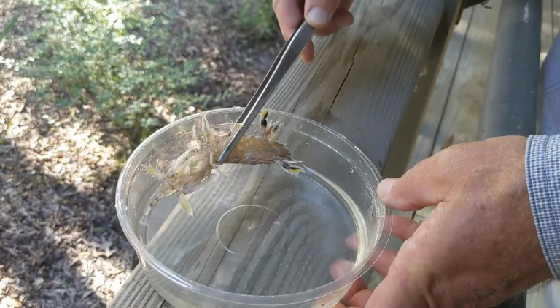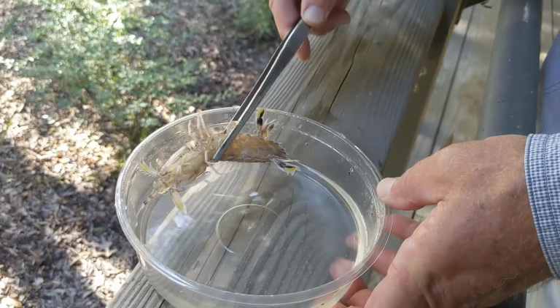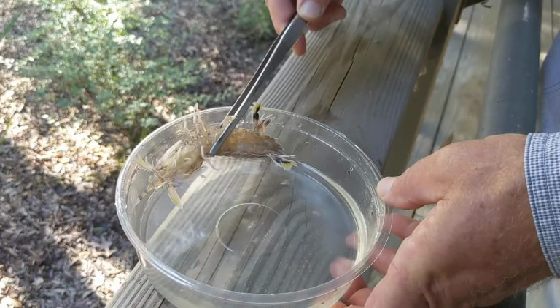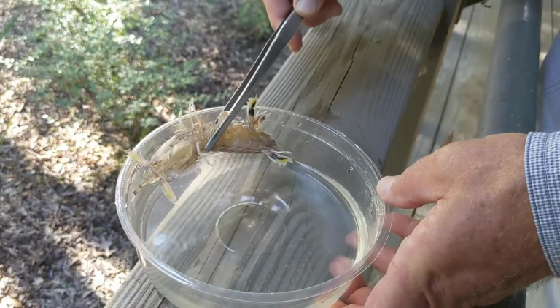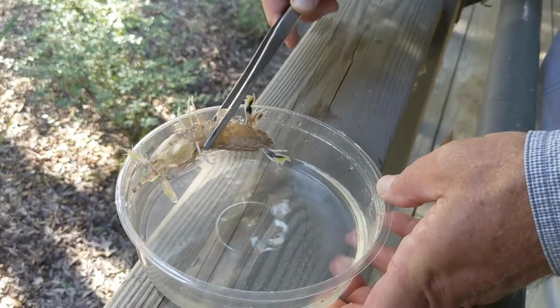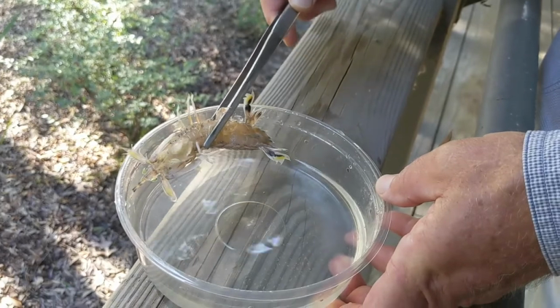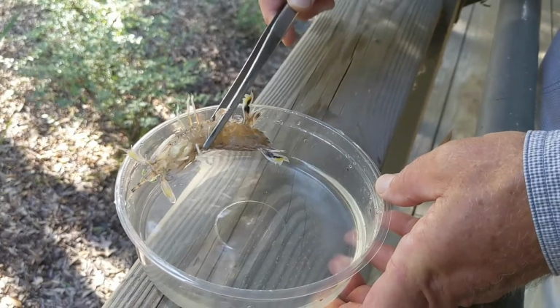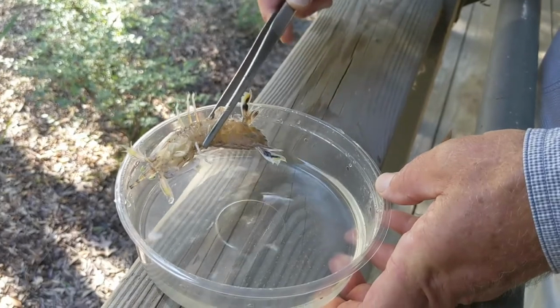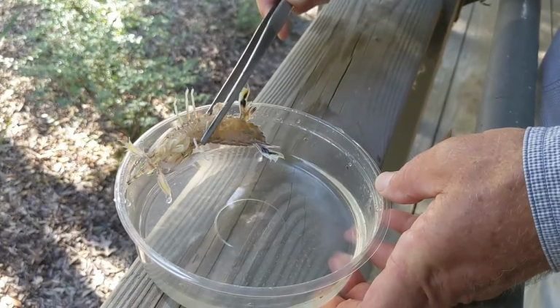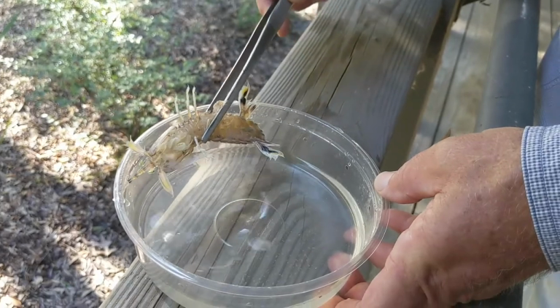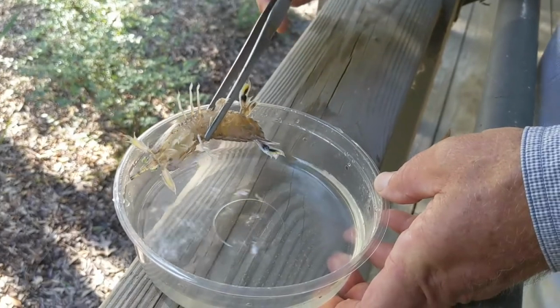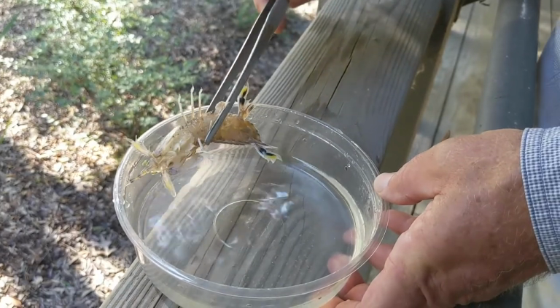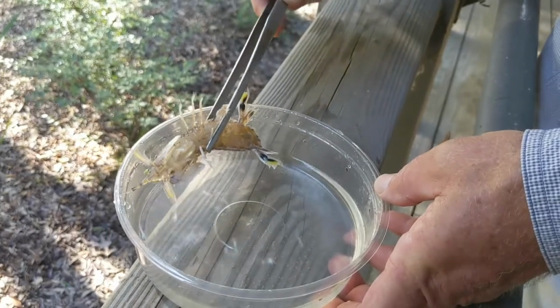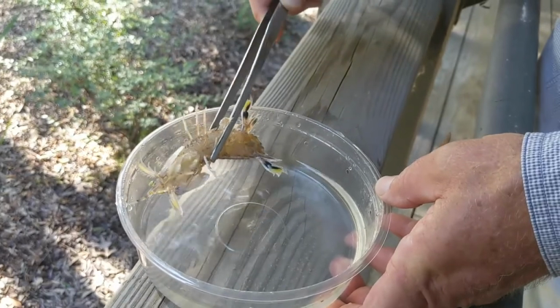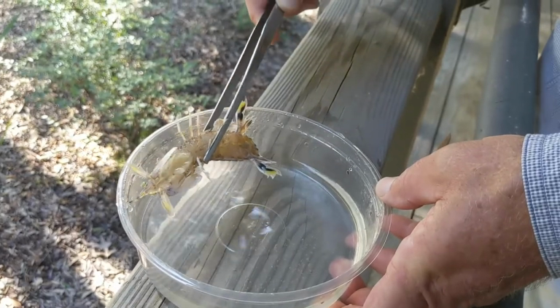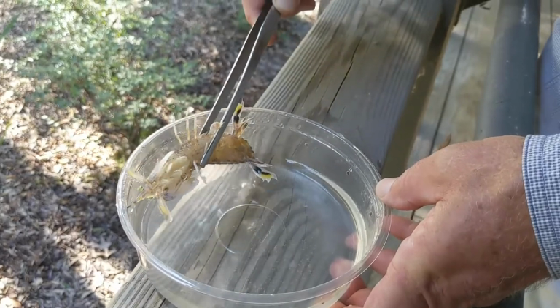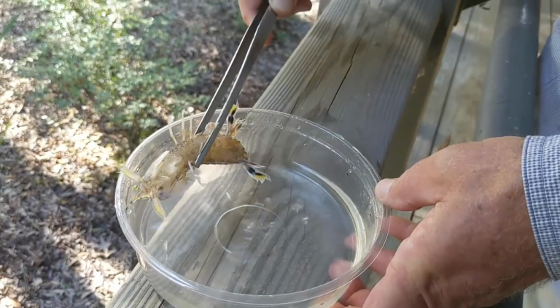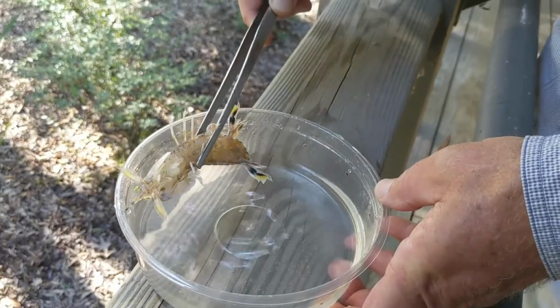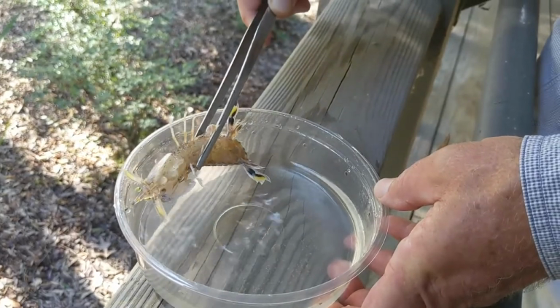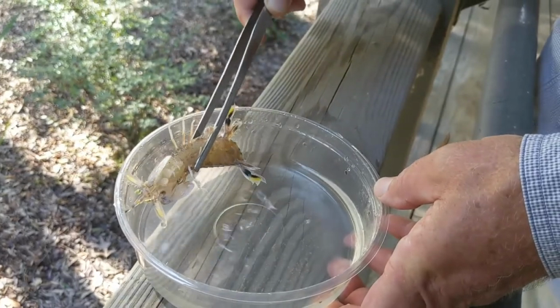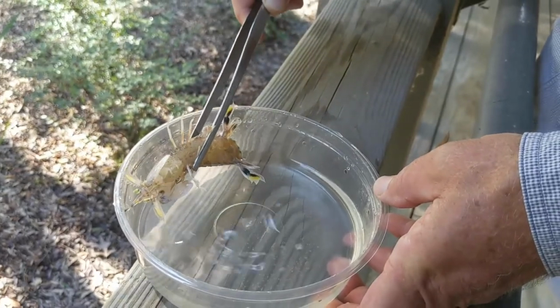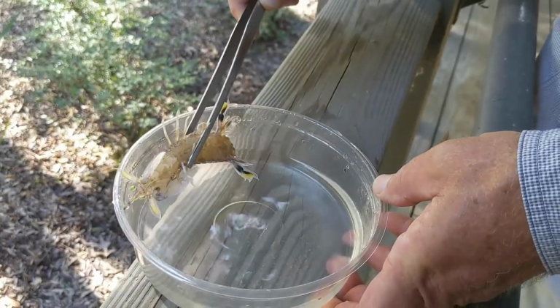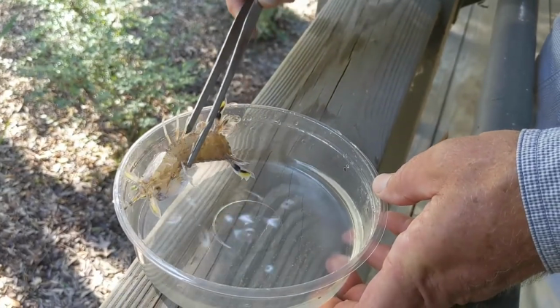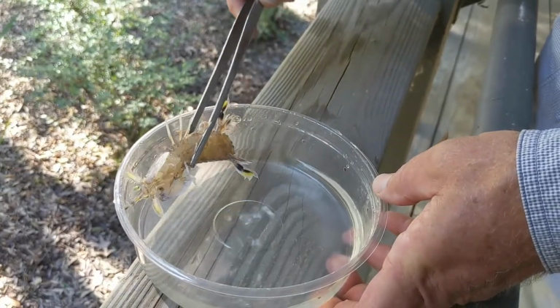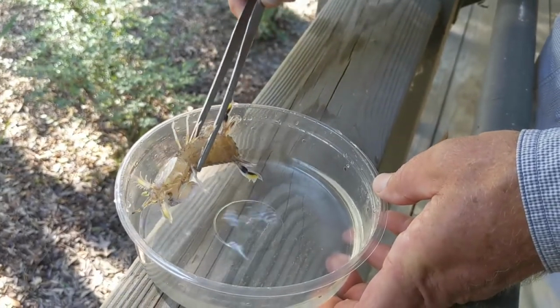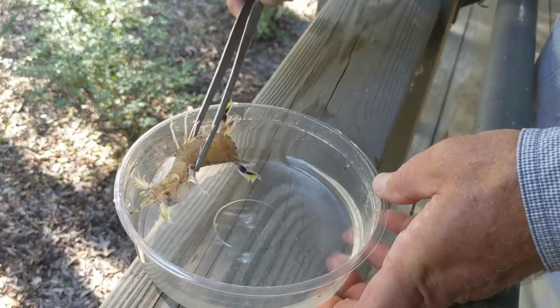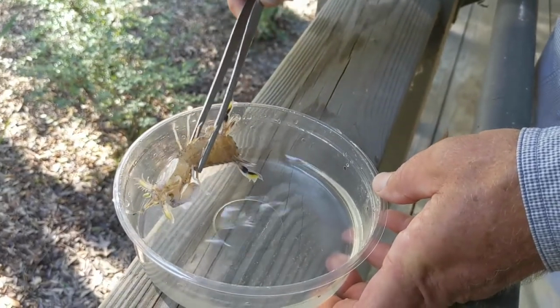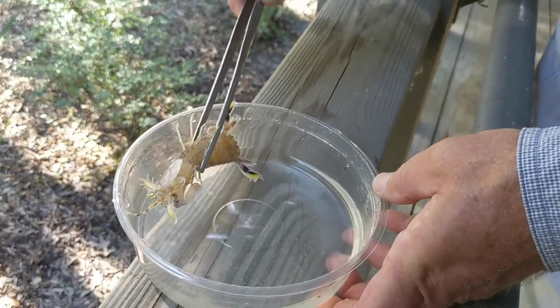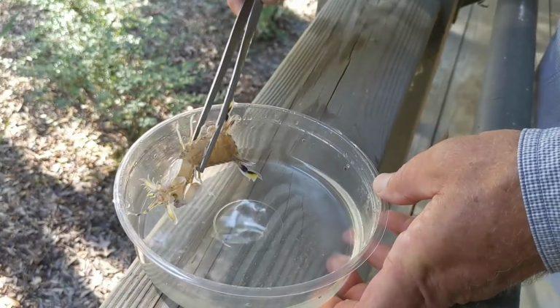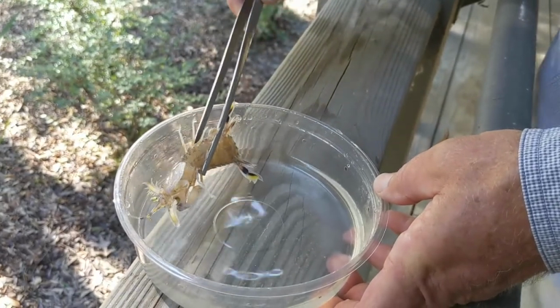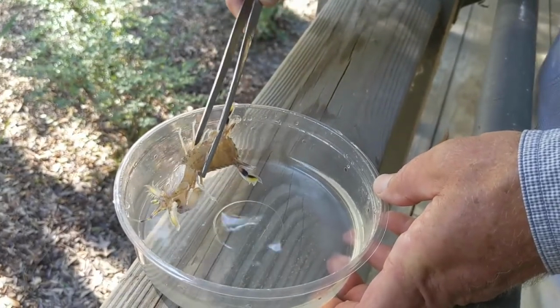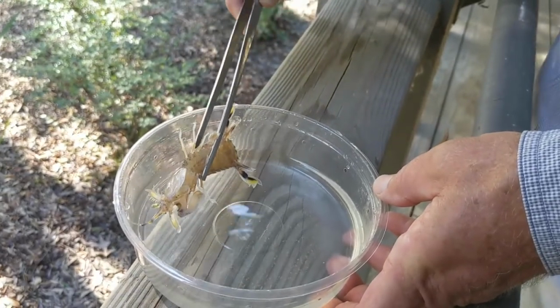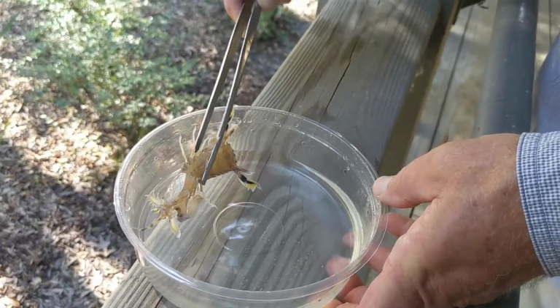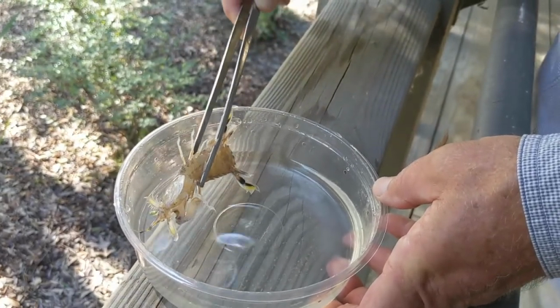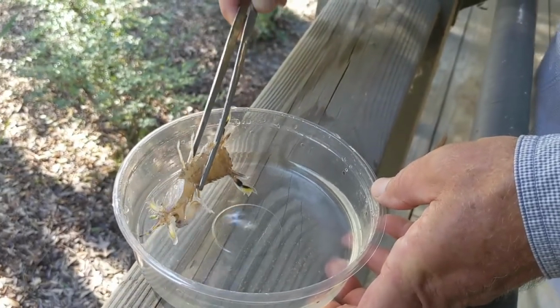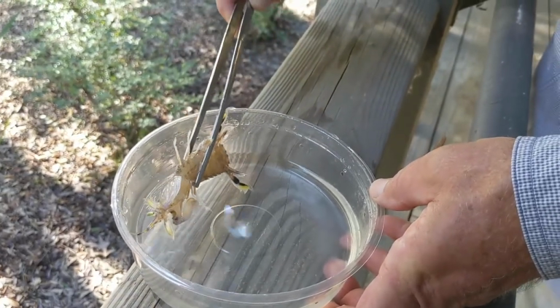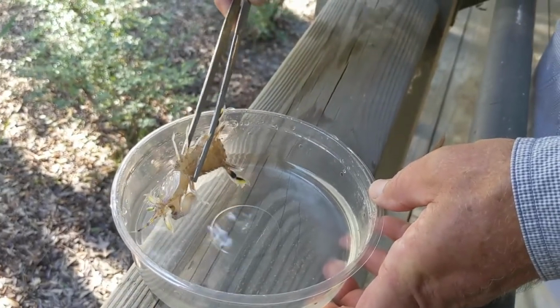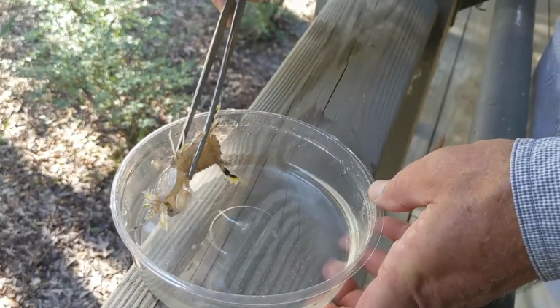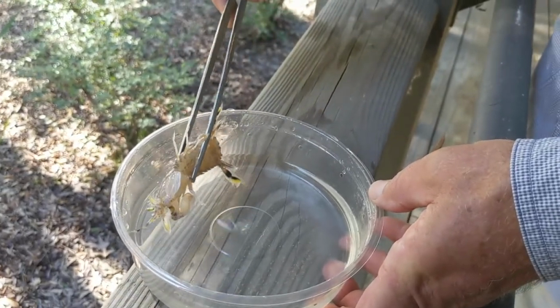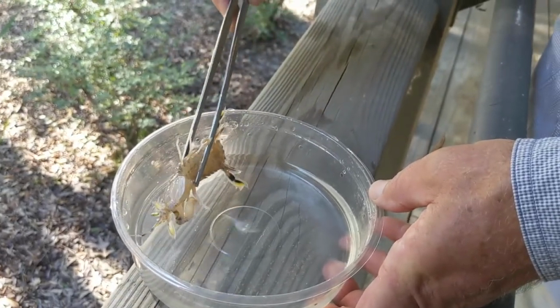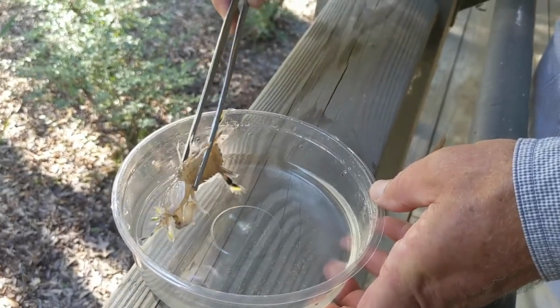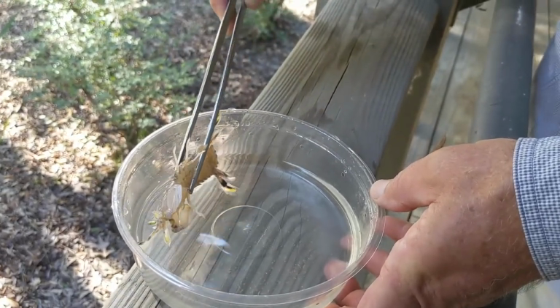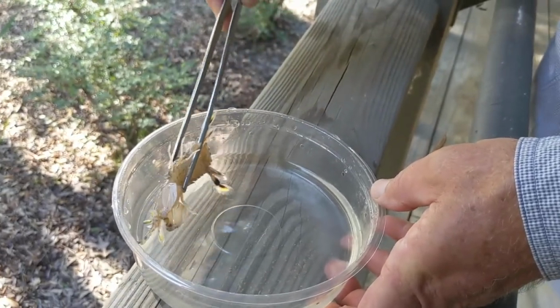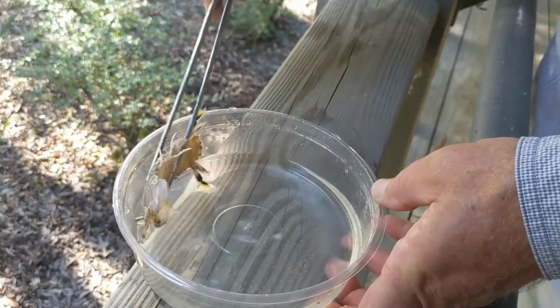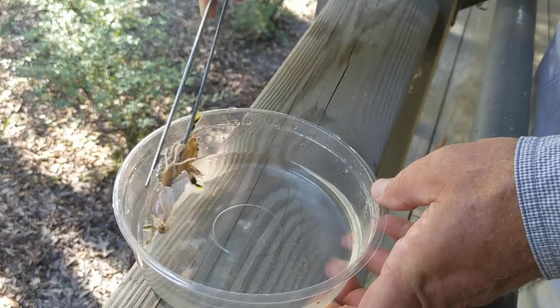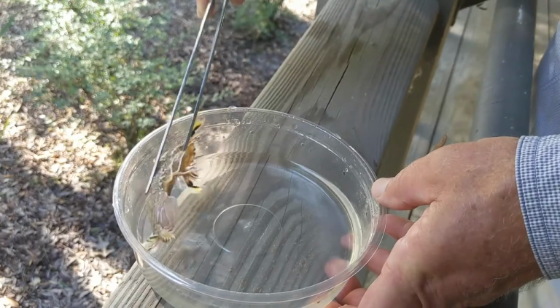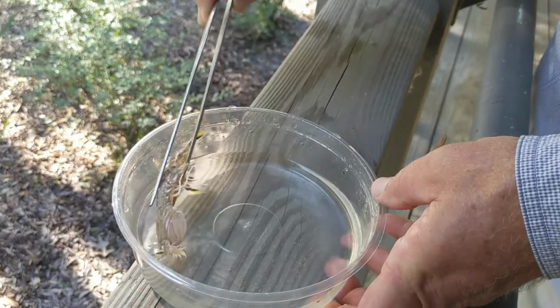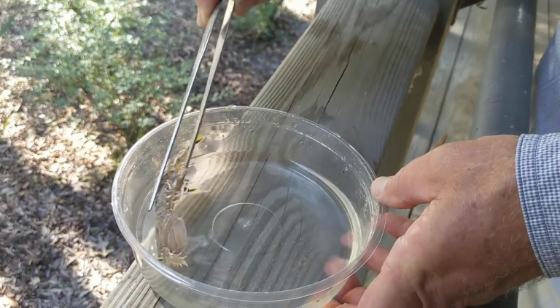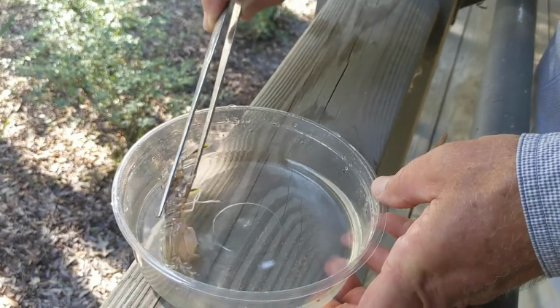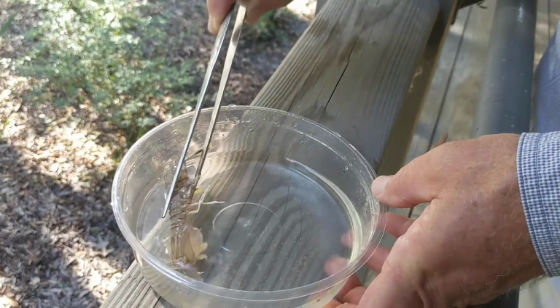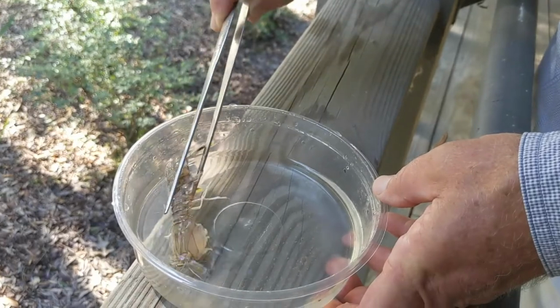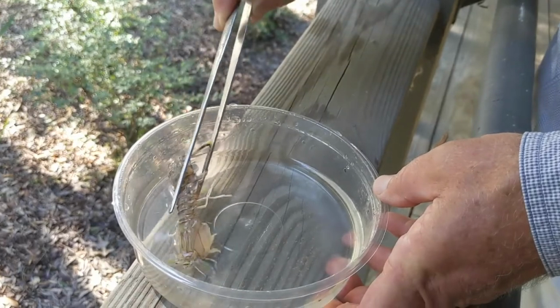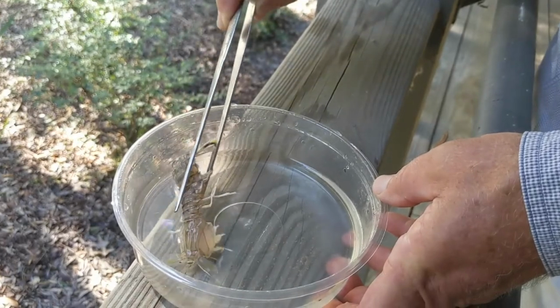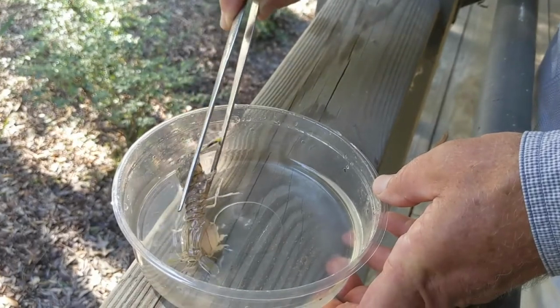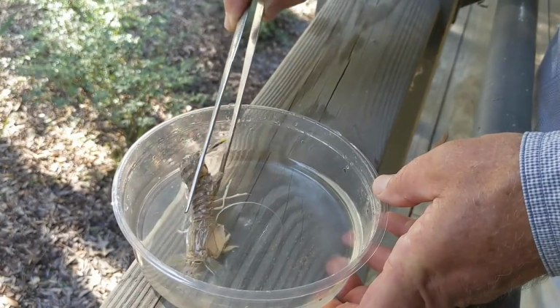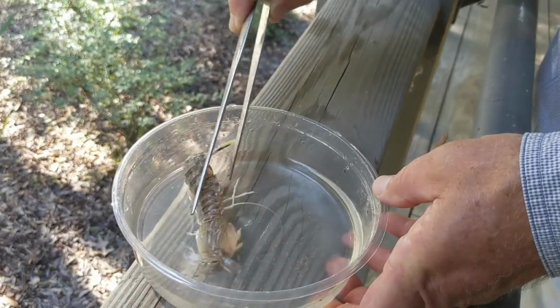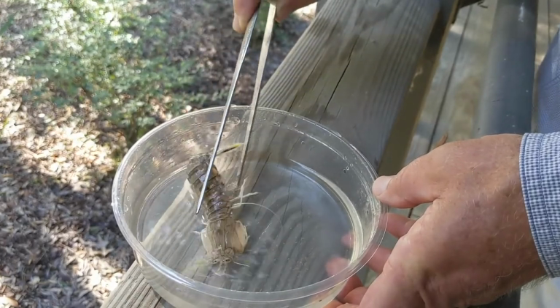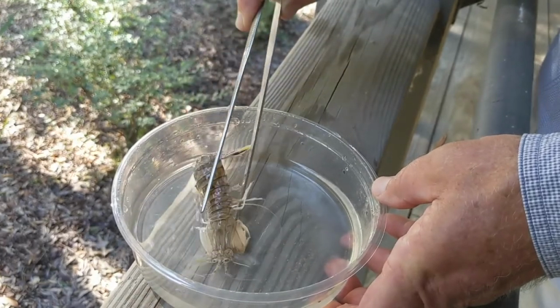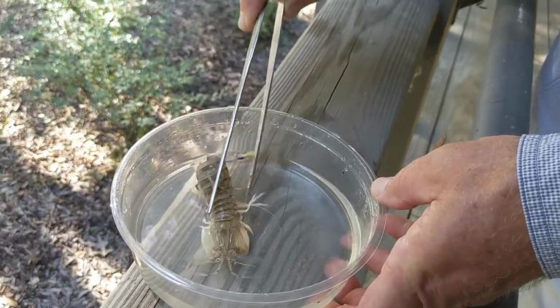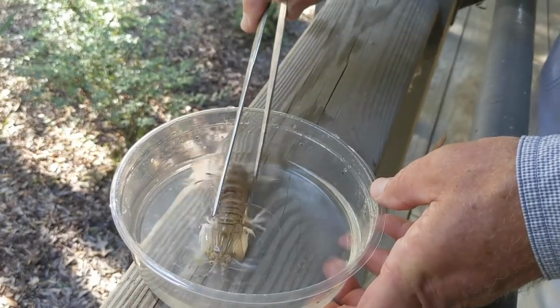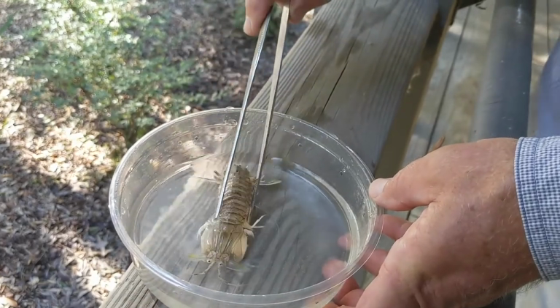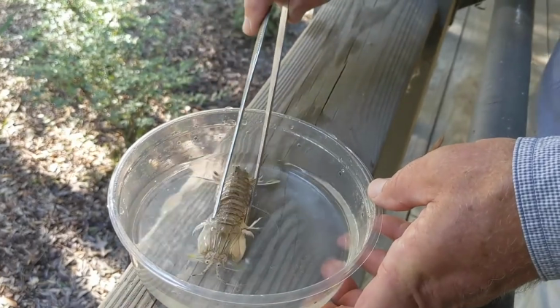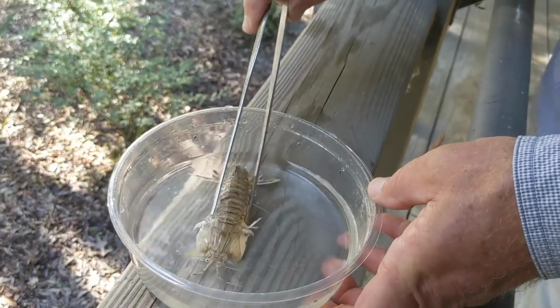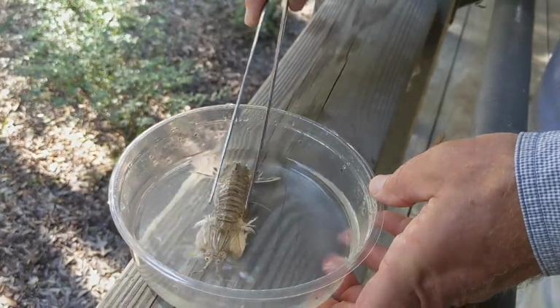Anyway, fabulous. It's one of those creatures that lives right here in the marsh and people don't even realize they're here. Pretty spectacular.